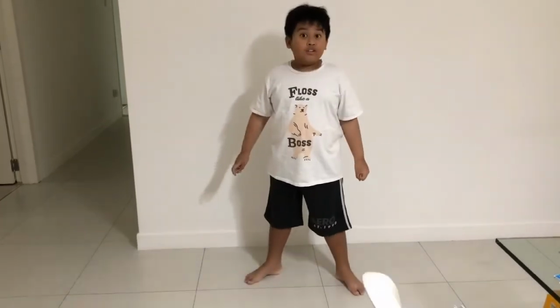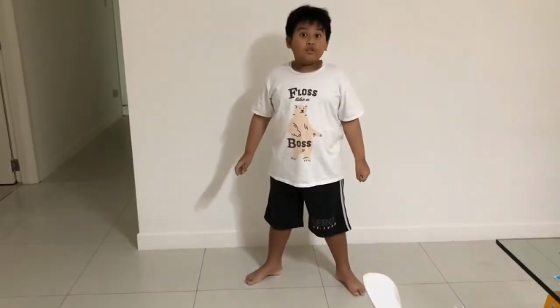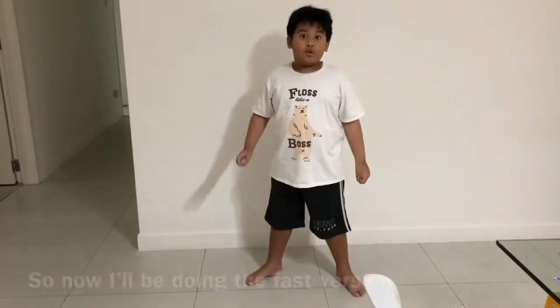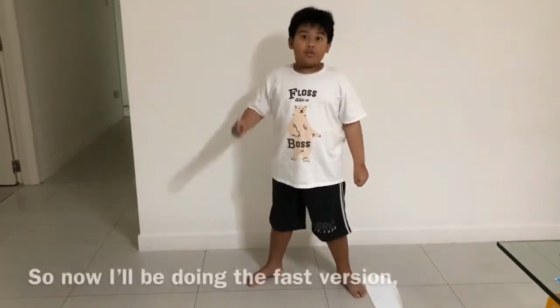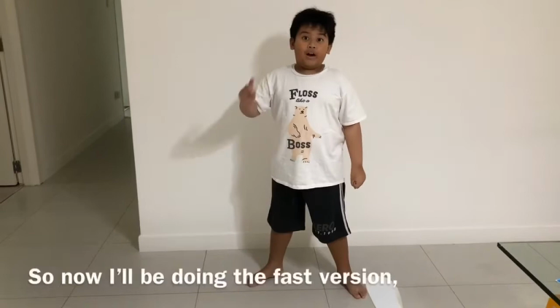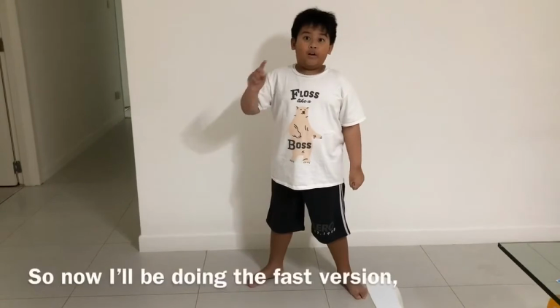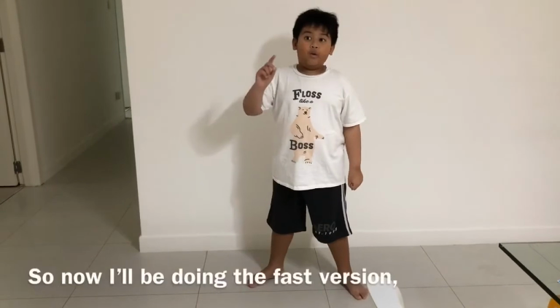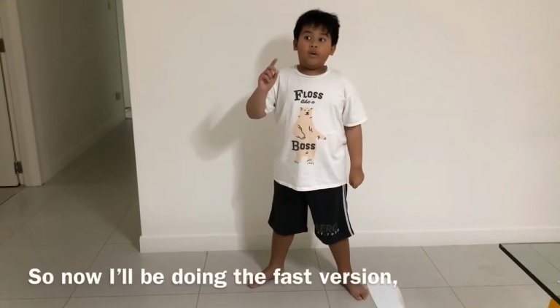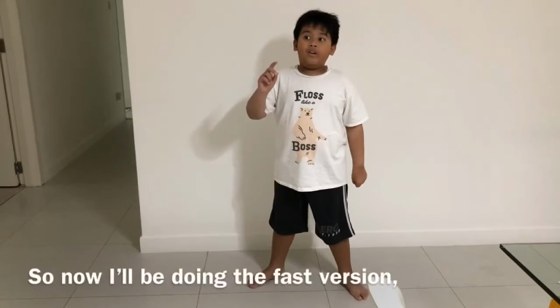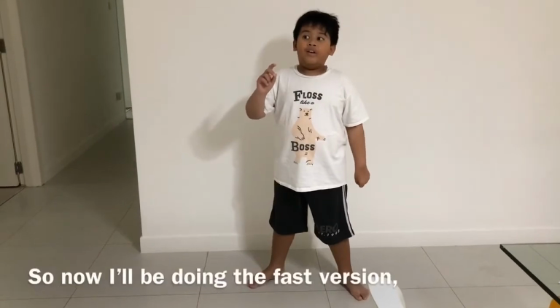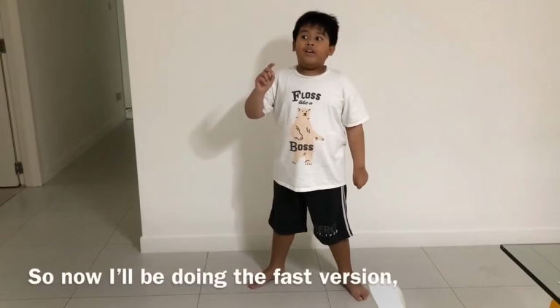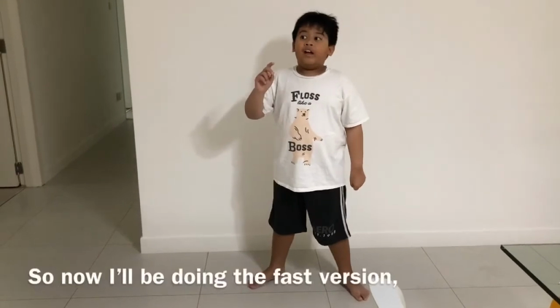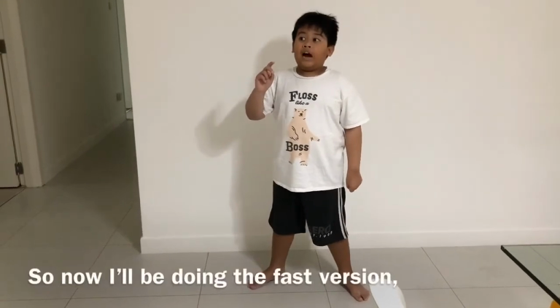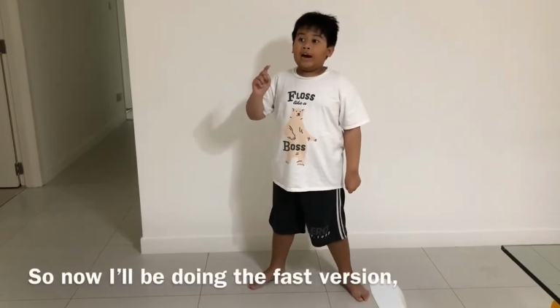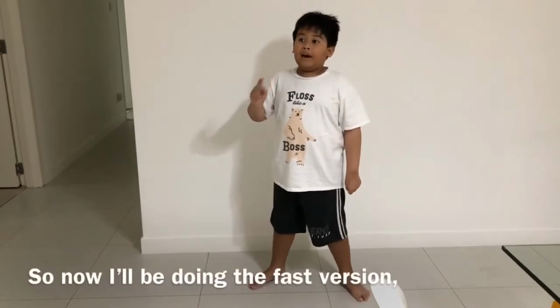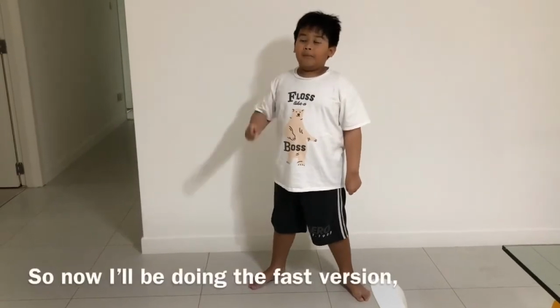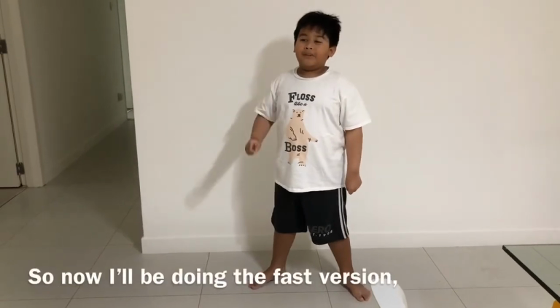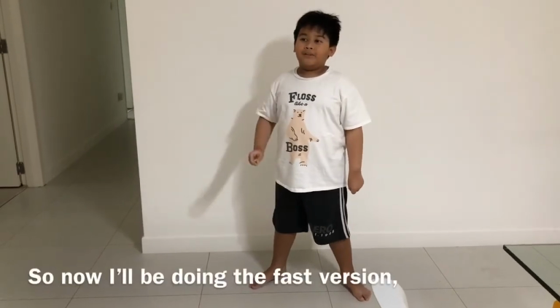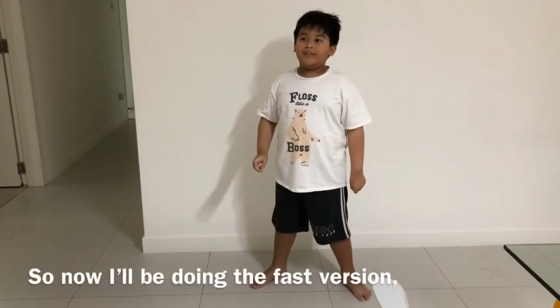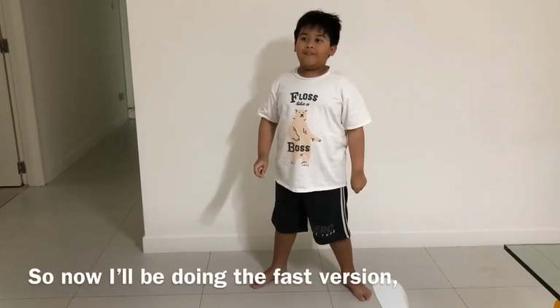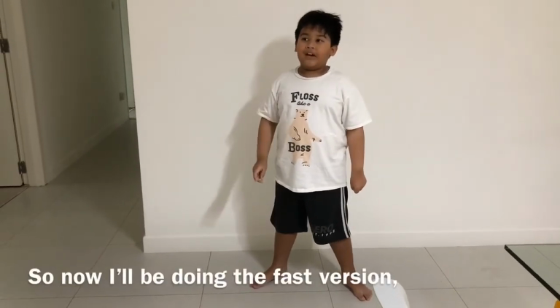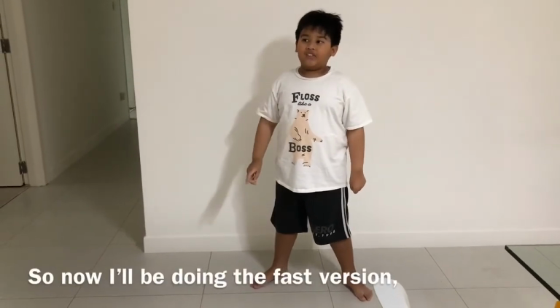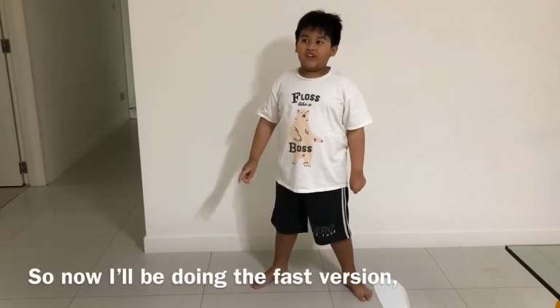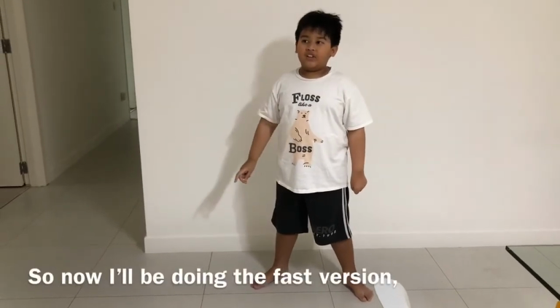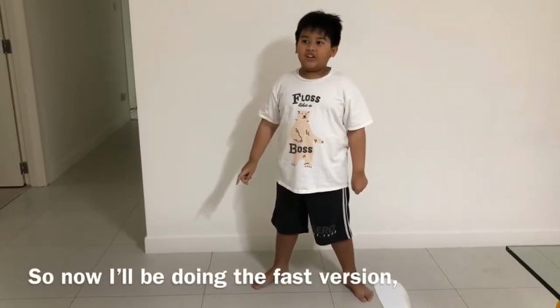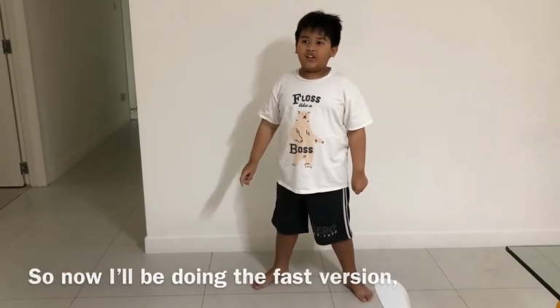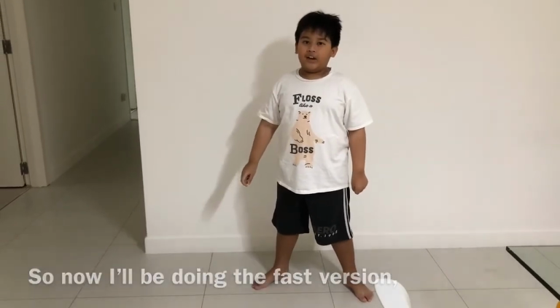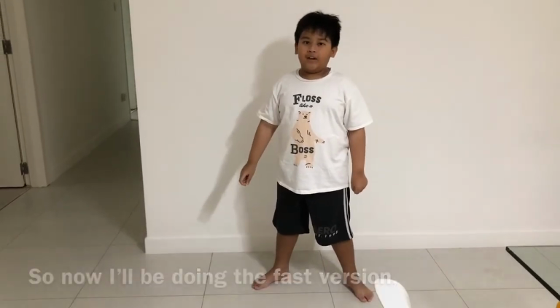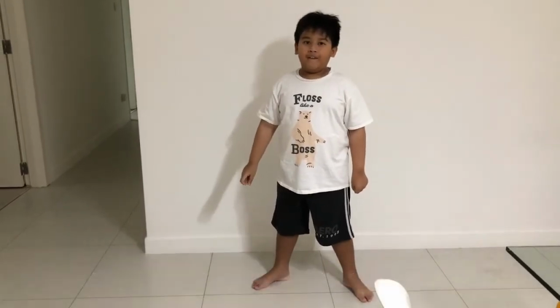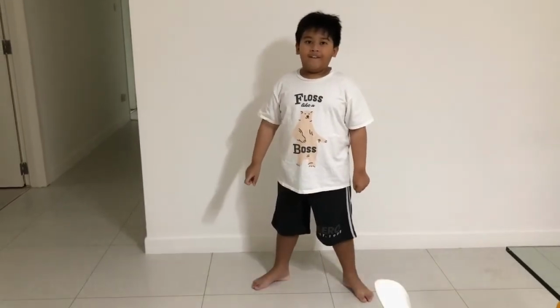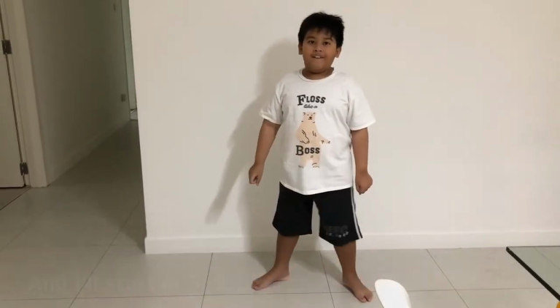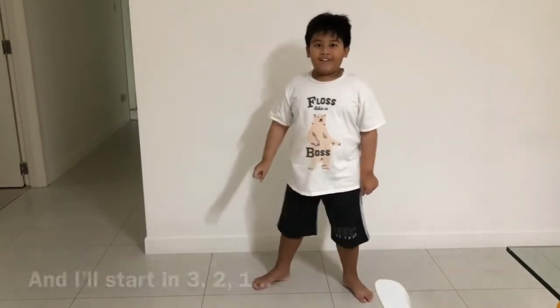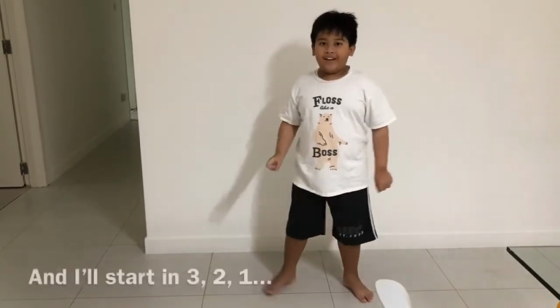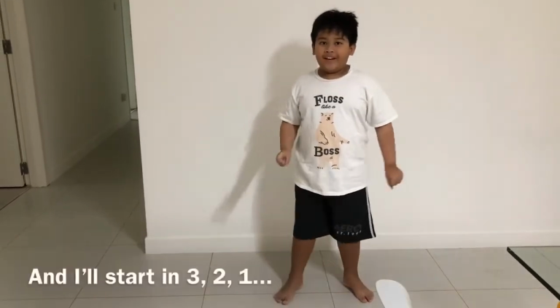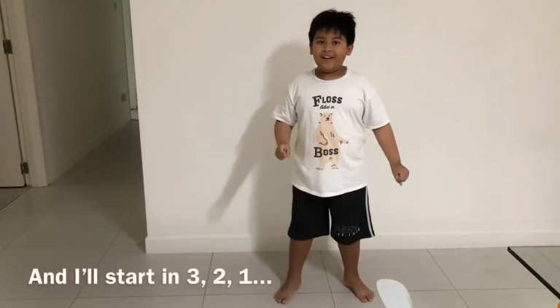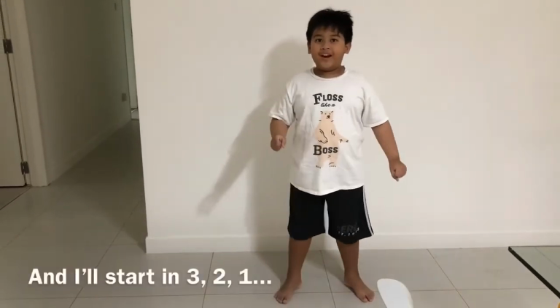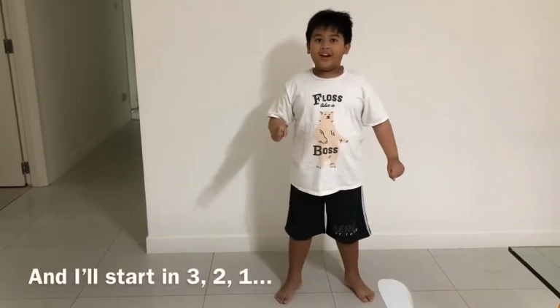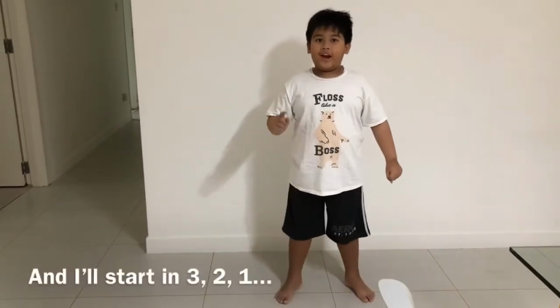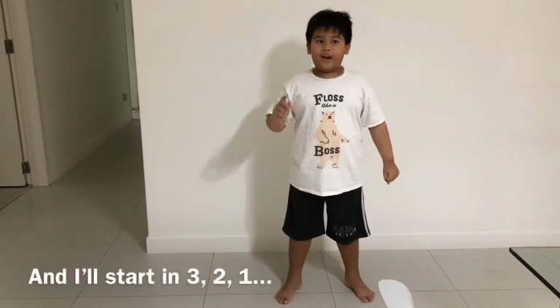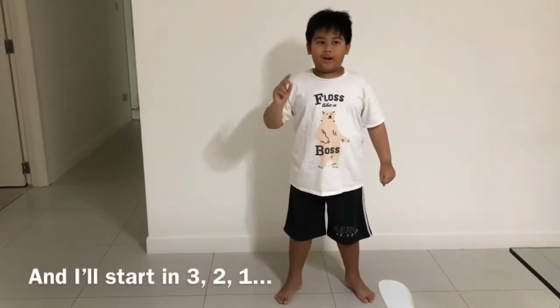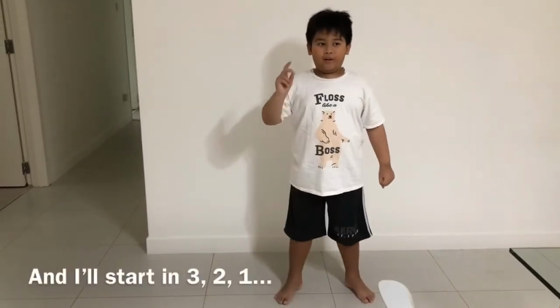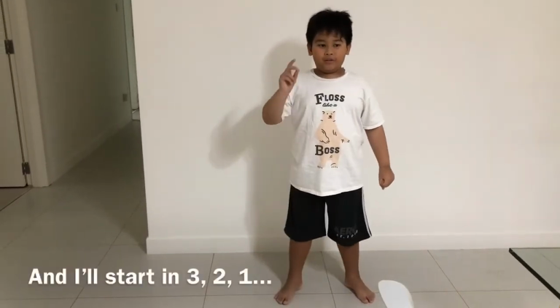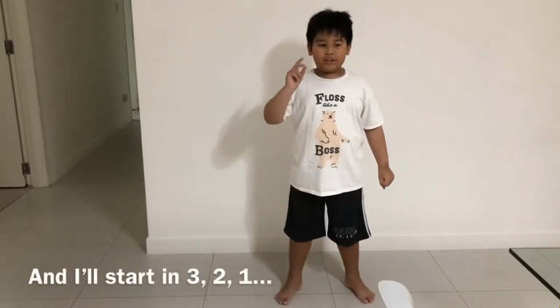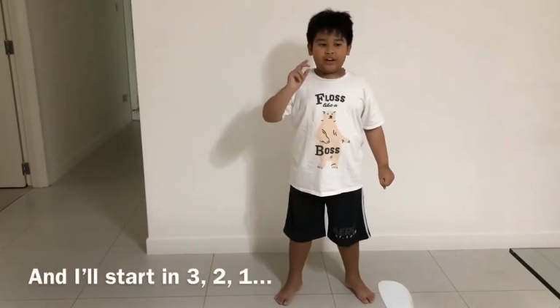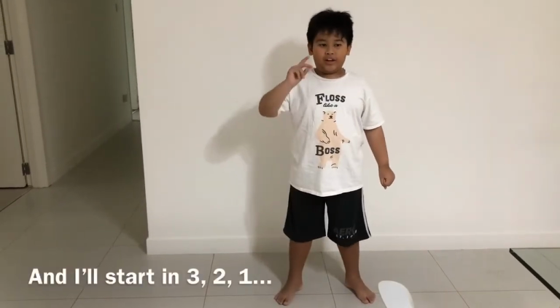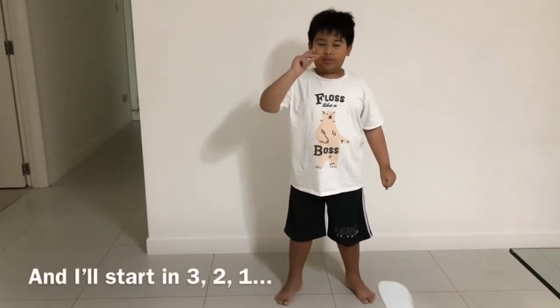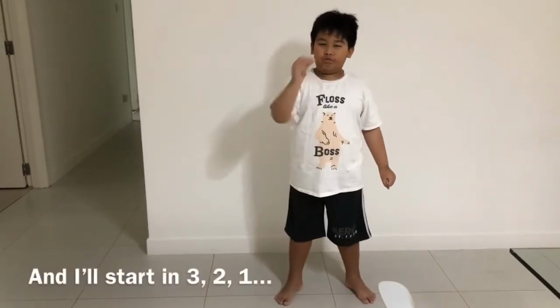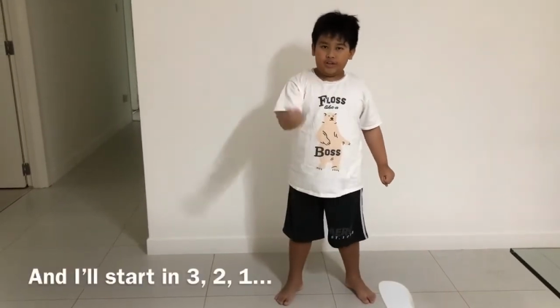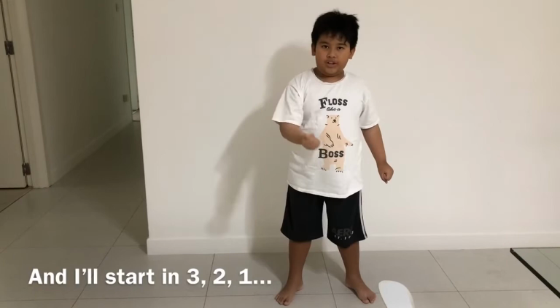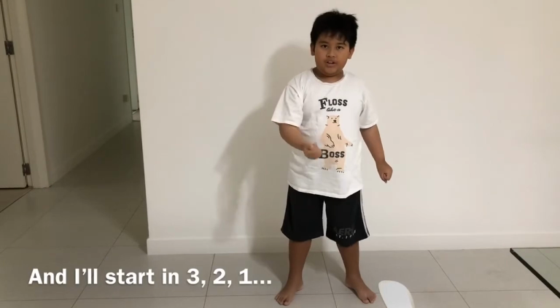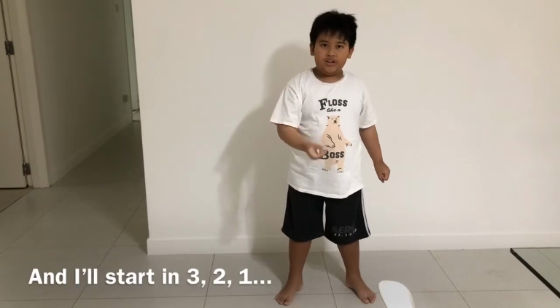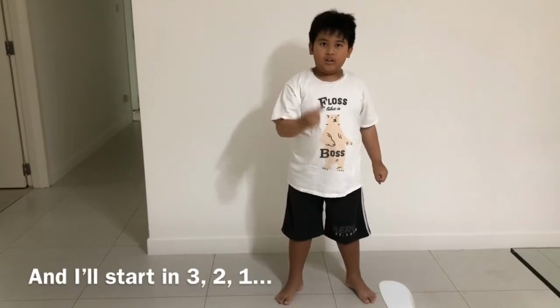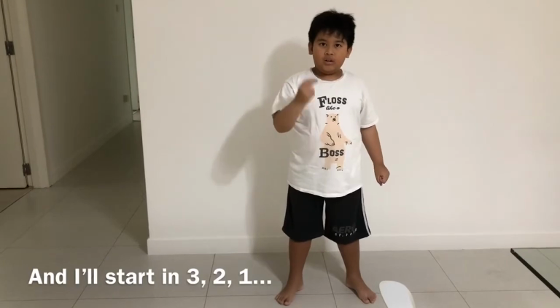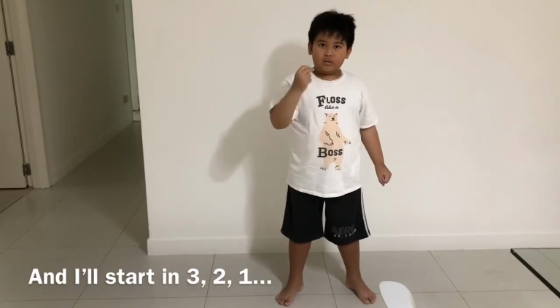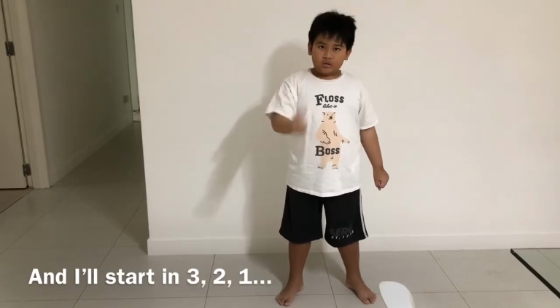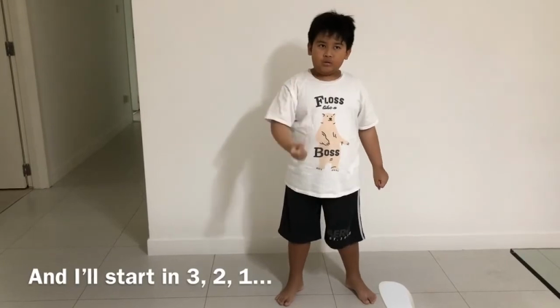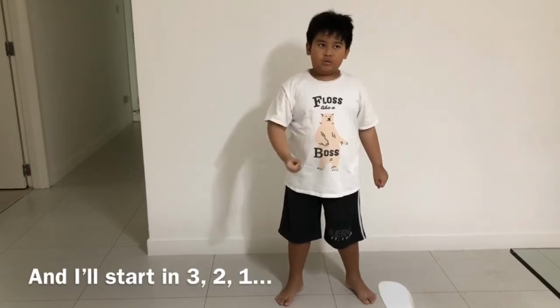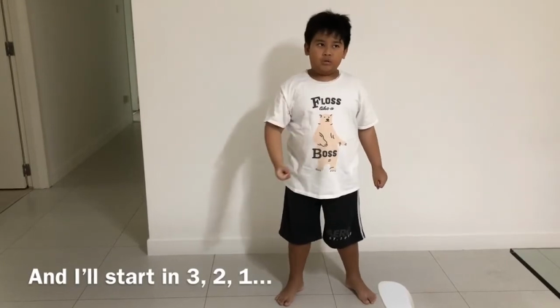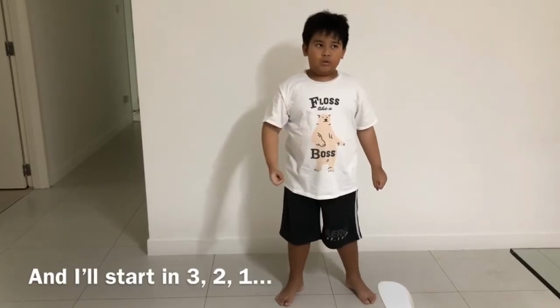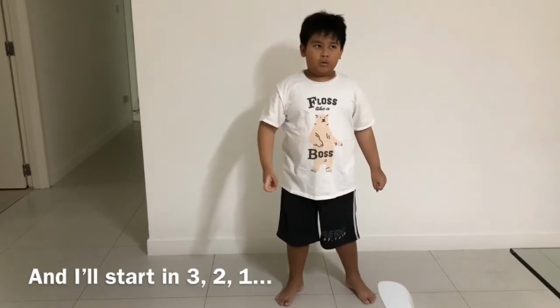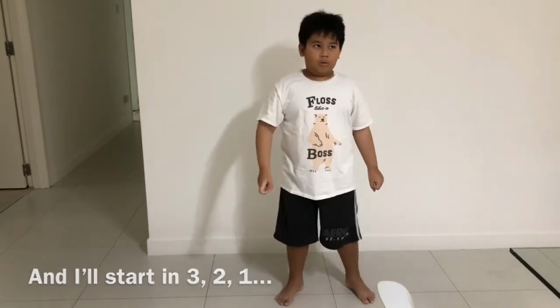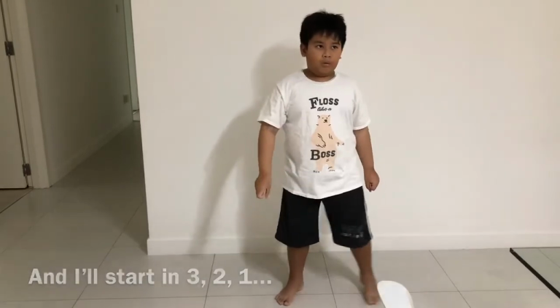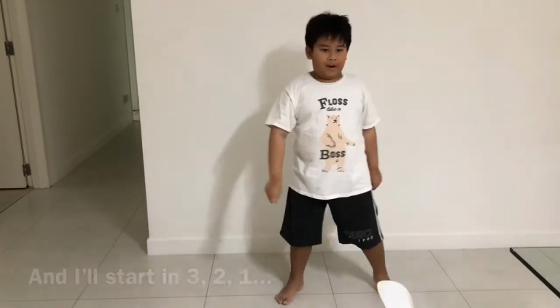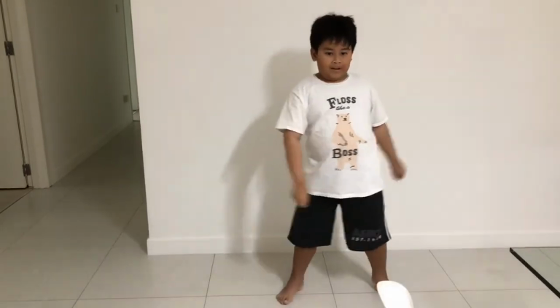Now I'll be doing the fast version, okay. I'll start in three, two, one.